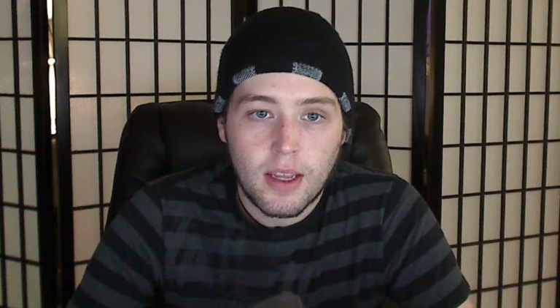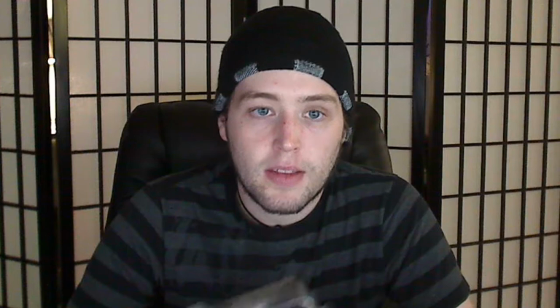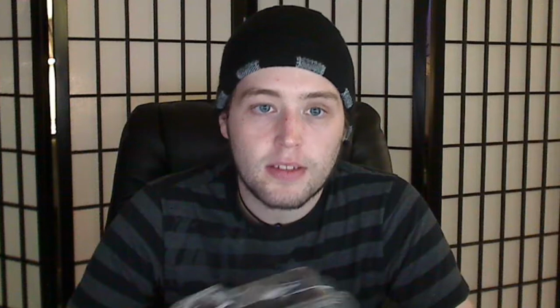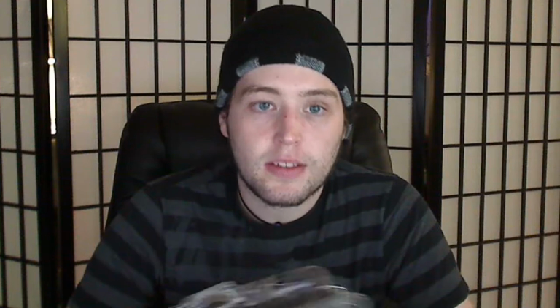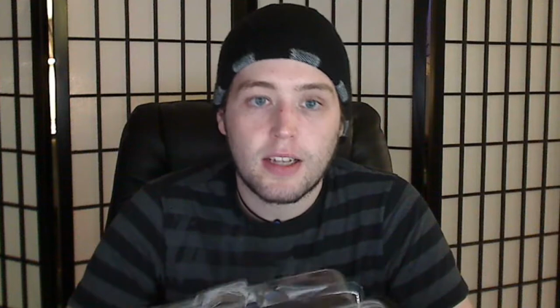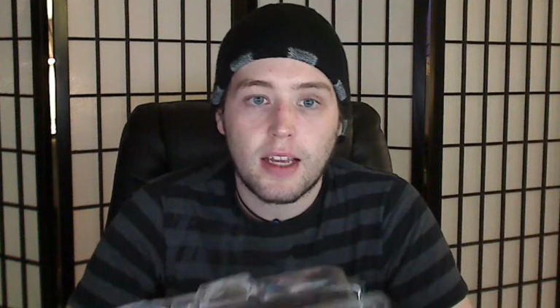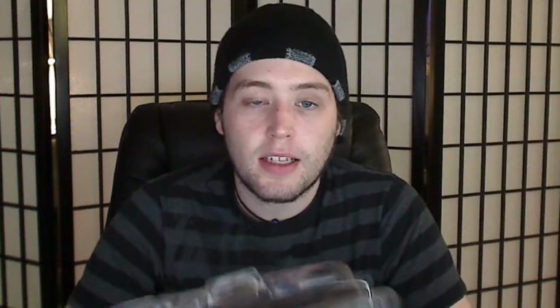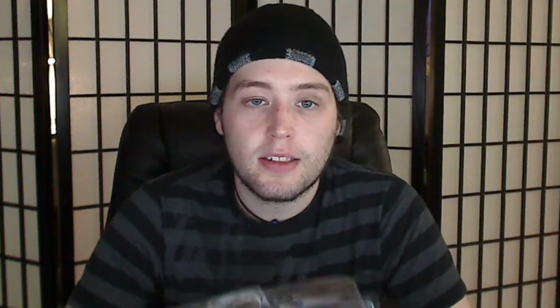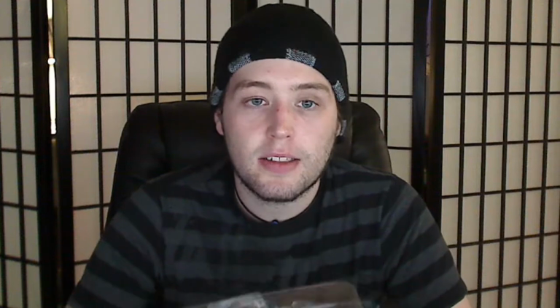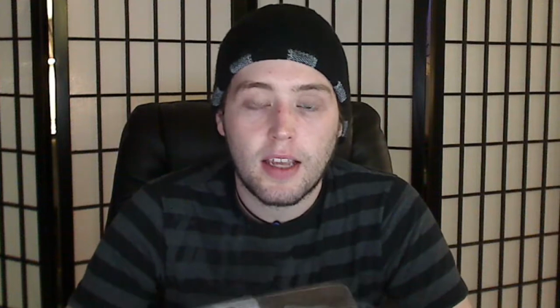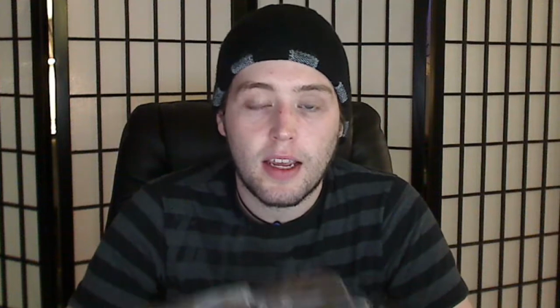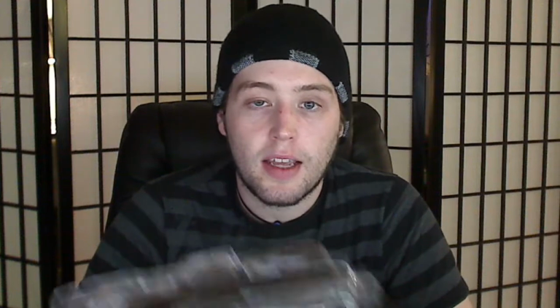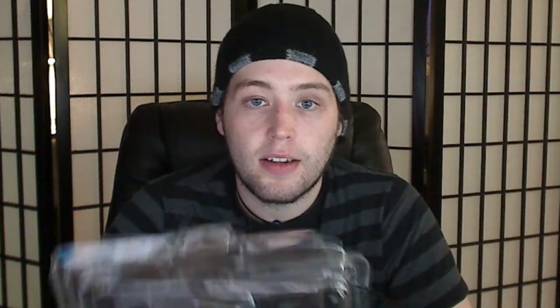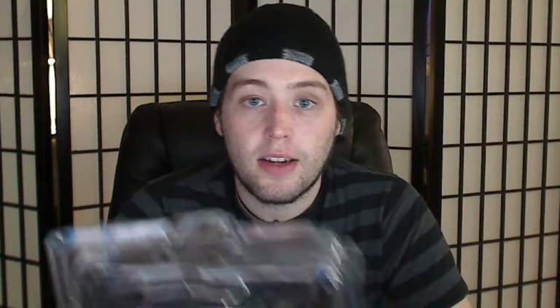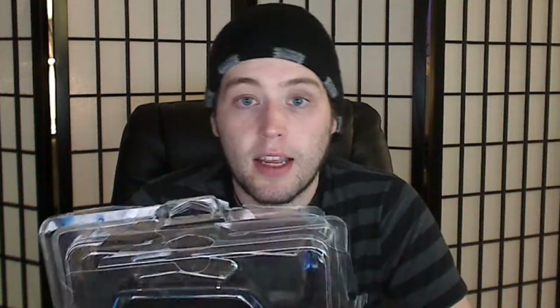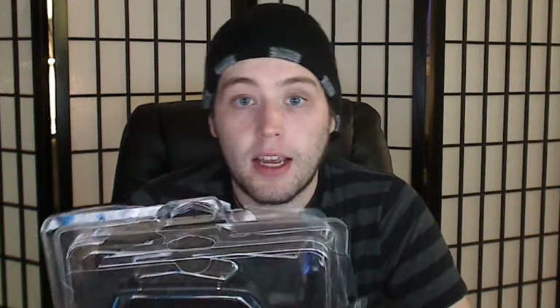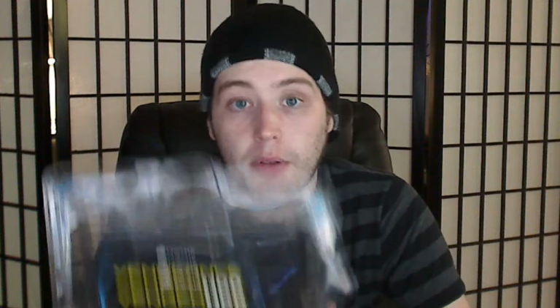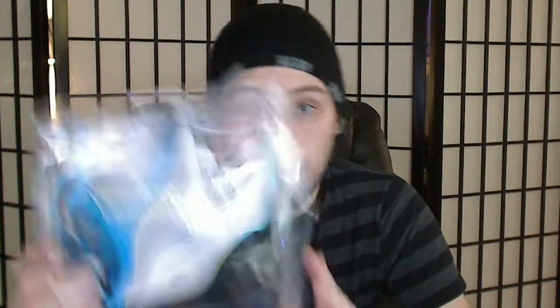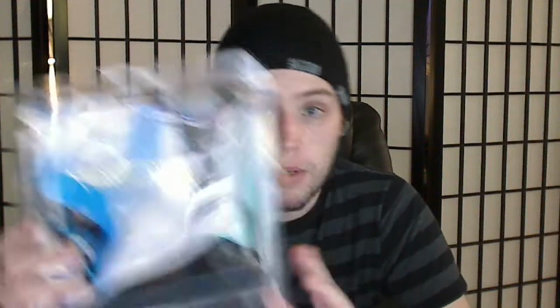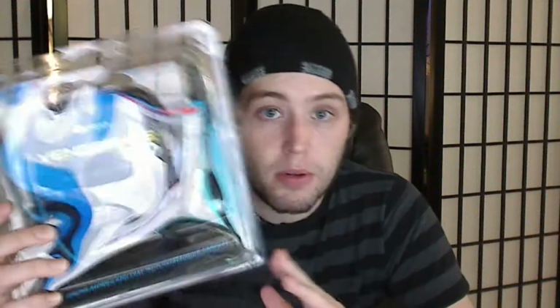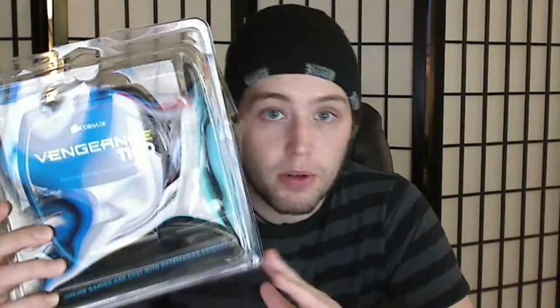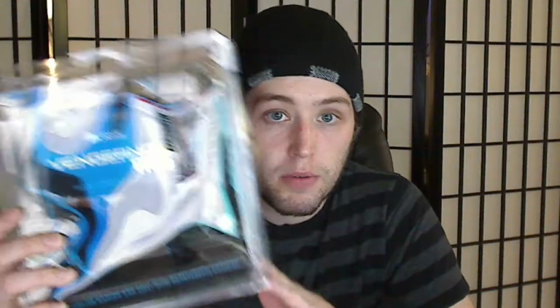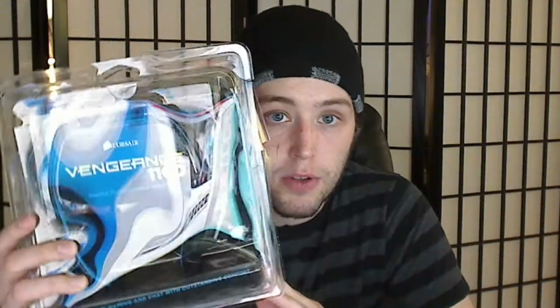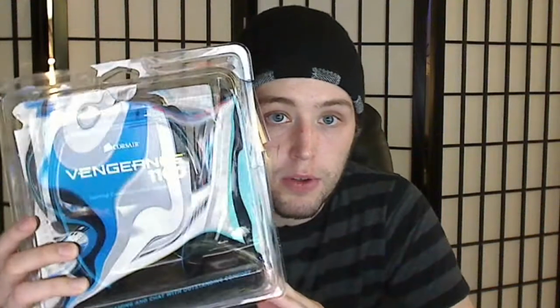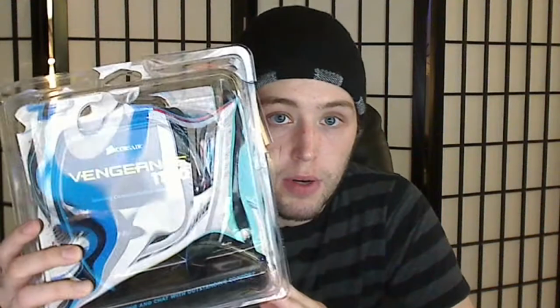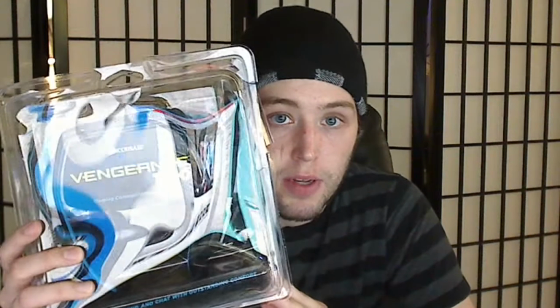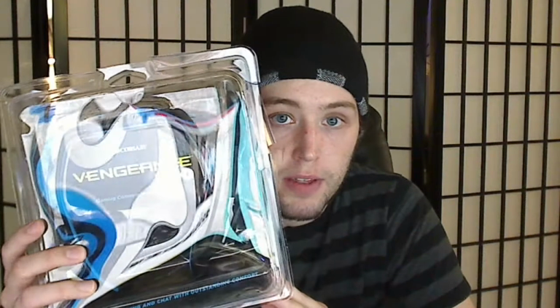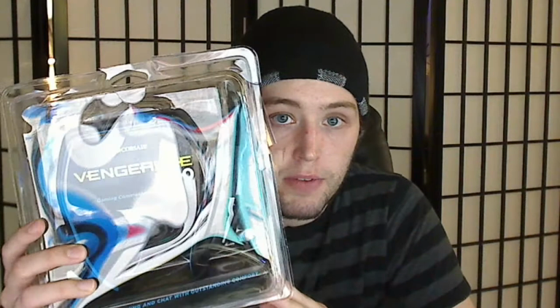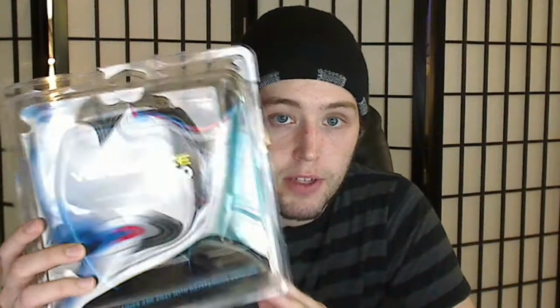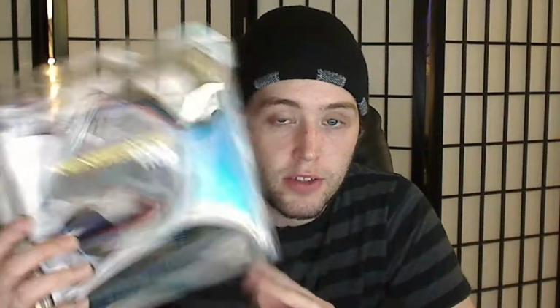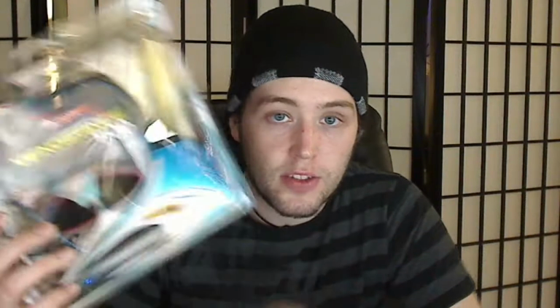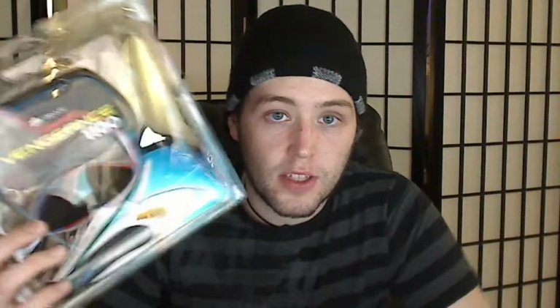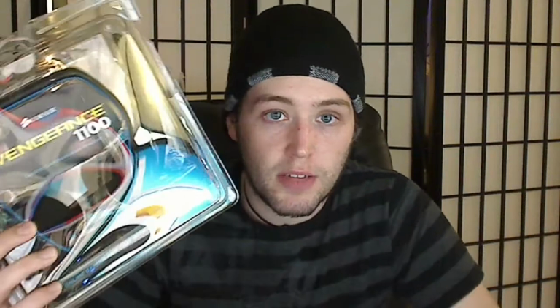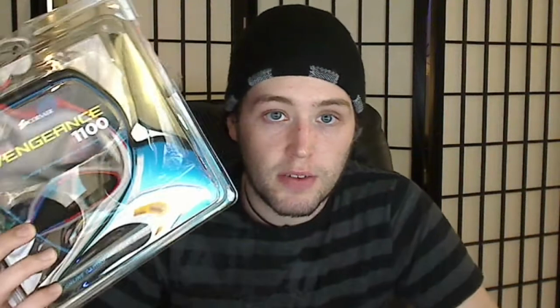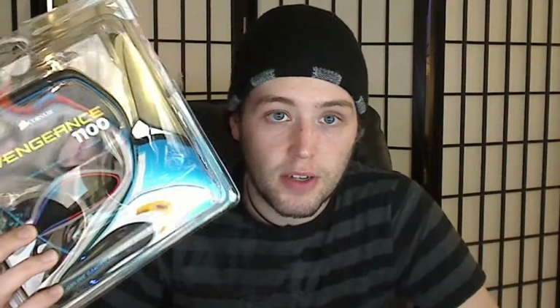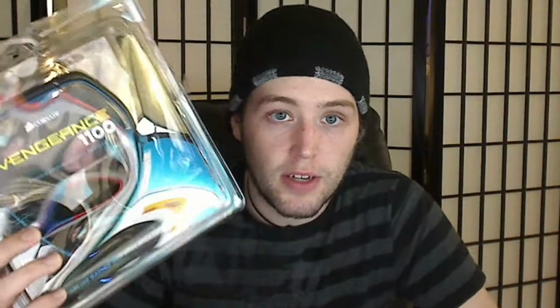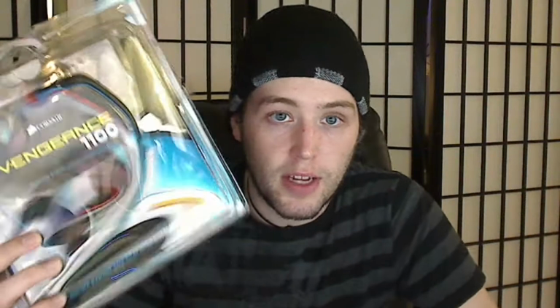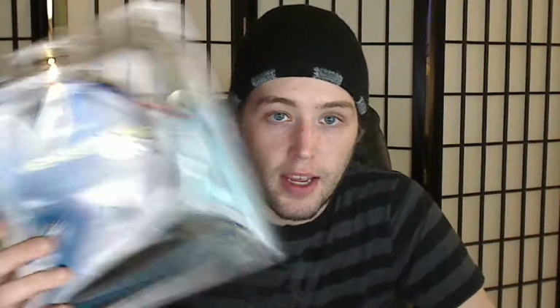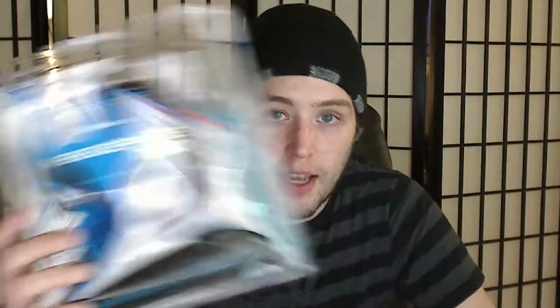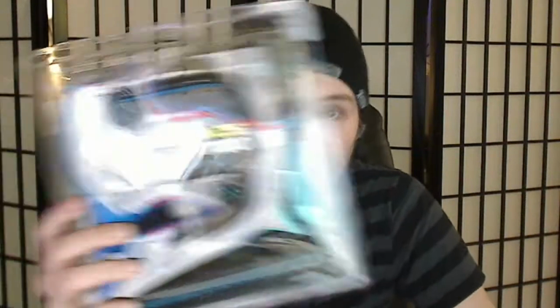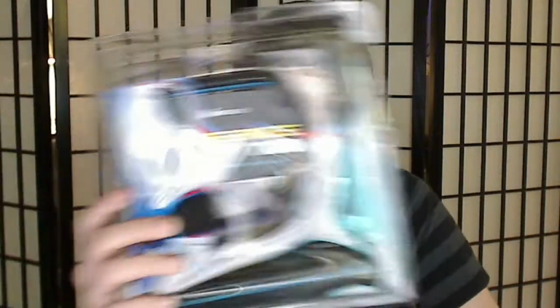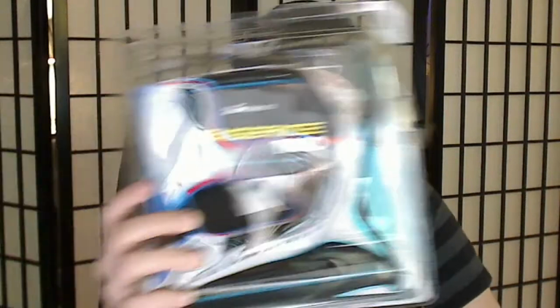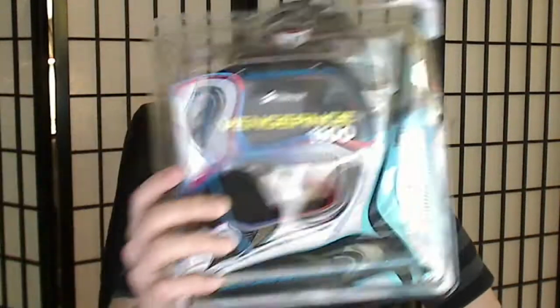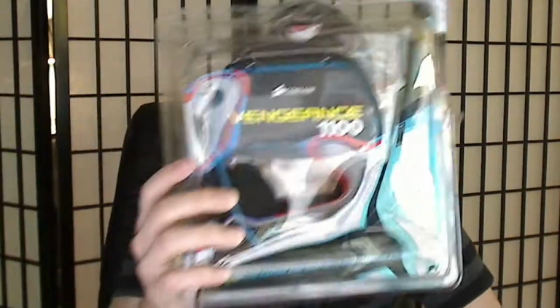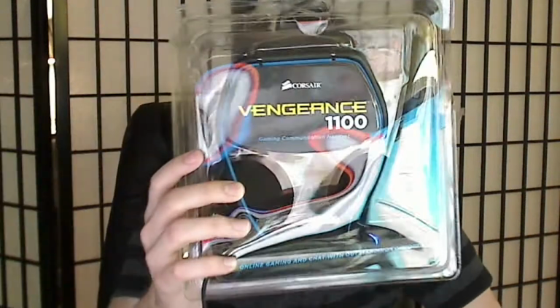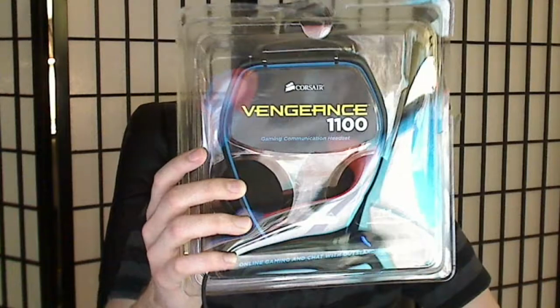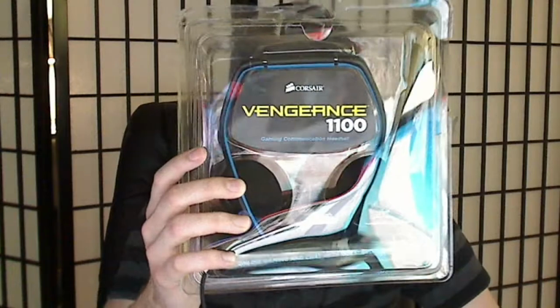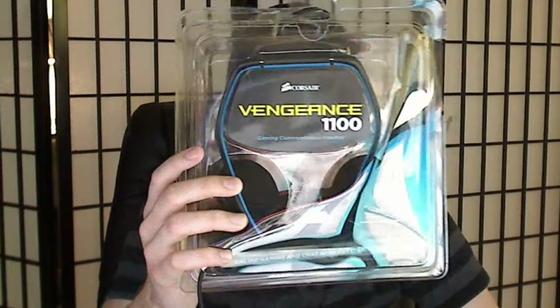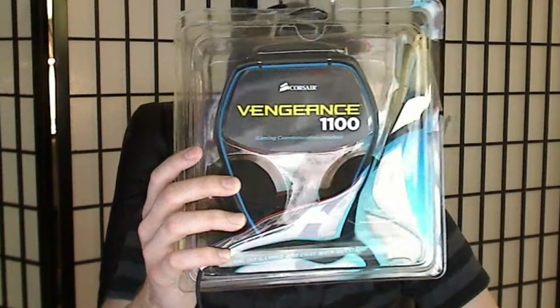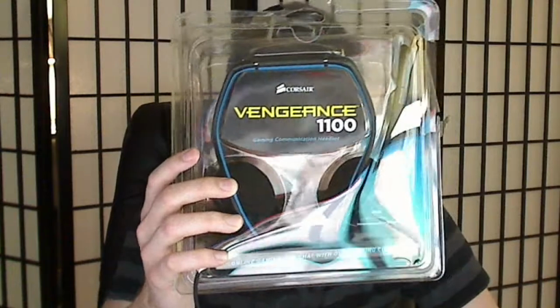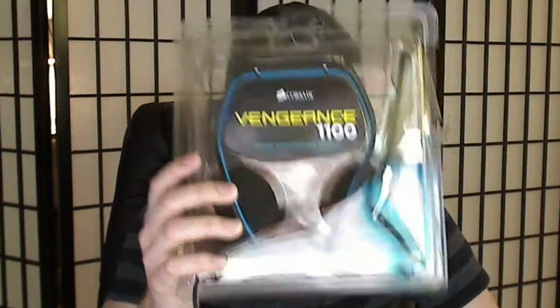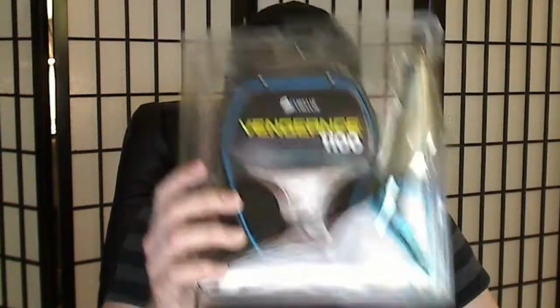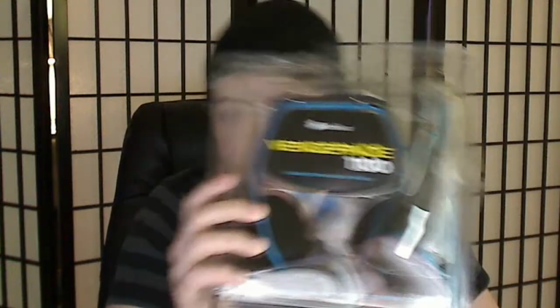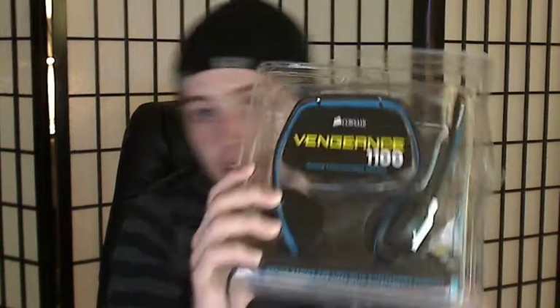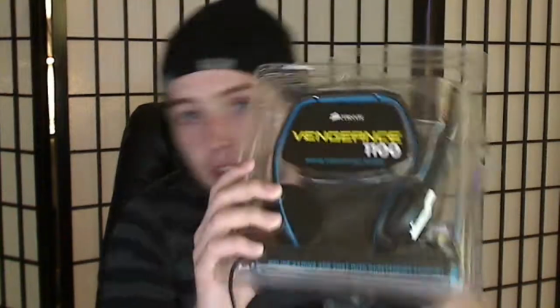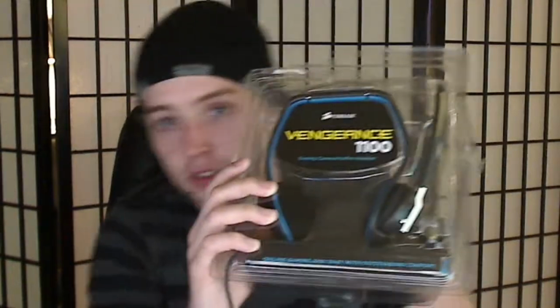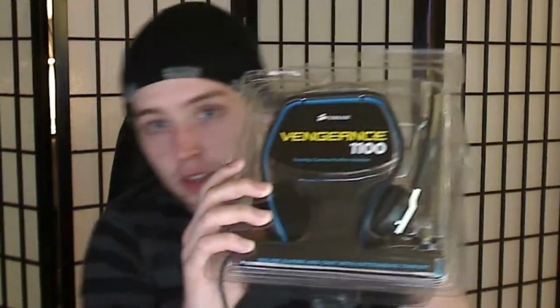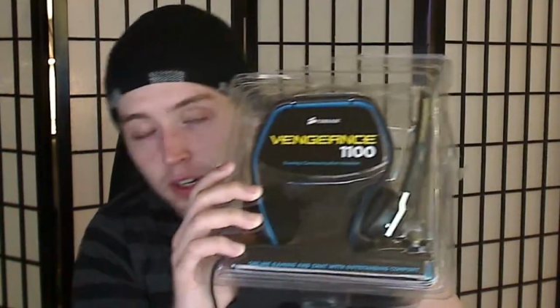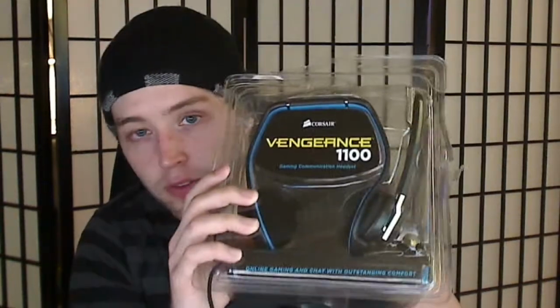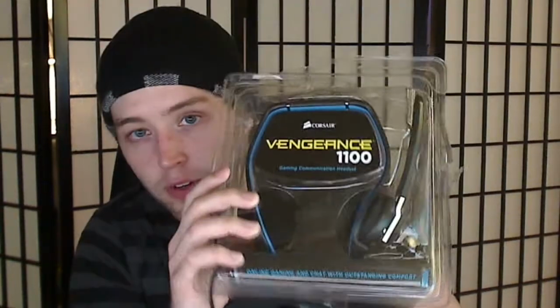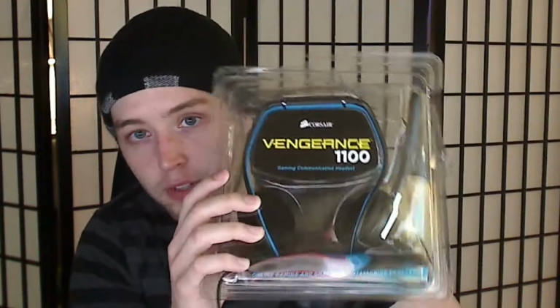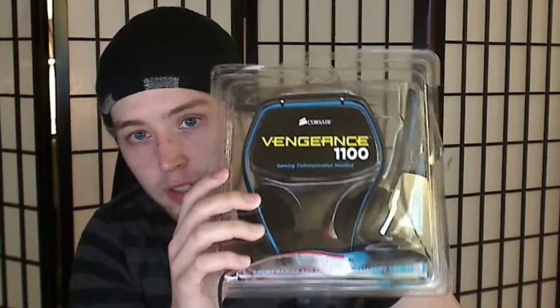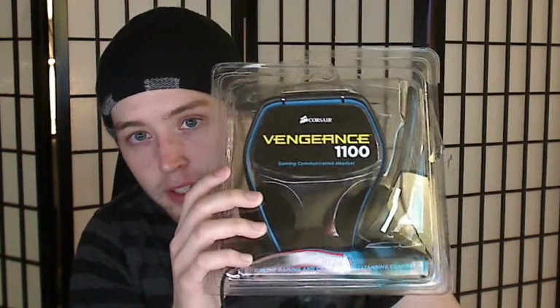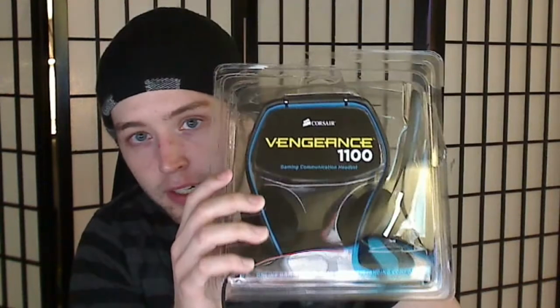Hey, this is Silacus, and today I'm going to be doing a review on the Vengeance 1100. As requested, I kept it in the packaging — sorry for all the glare.